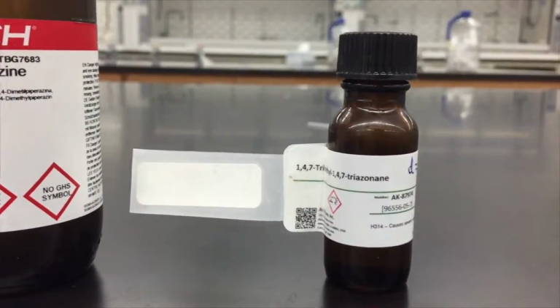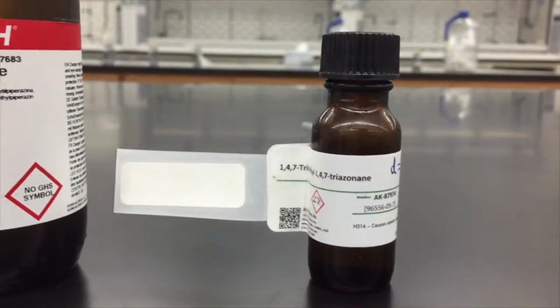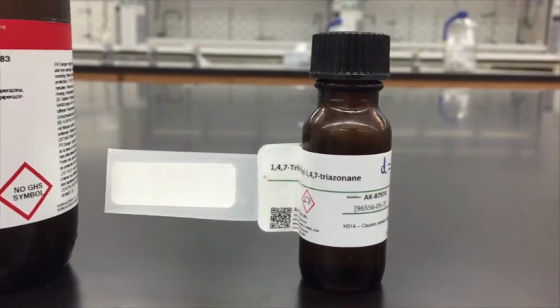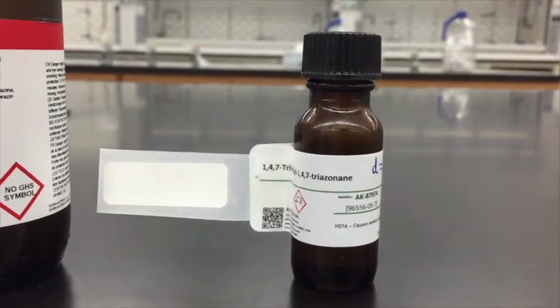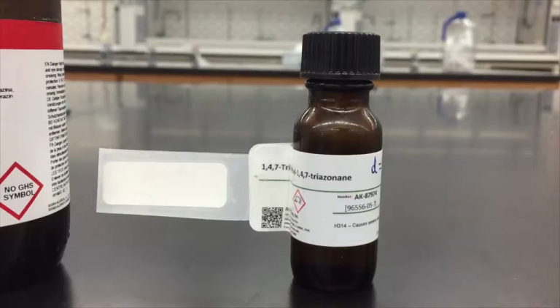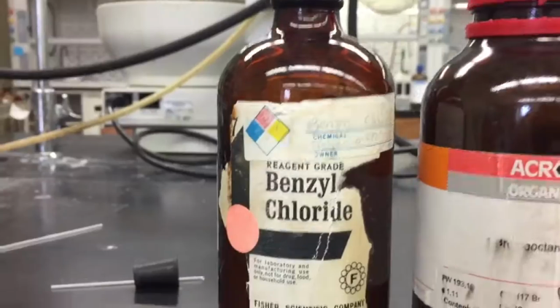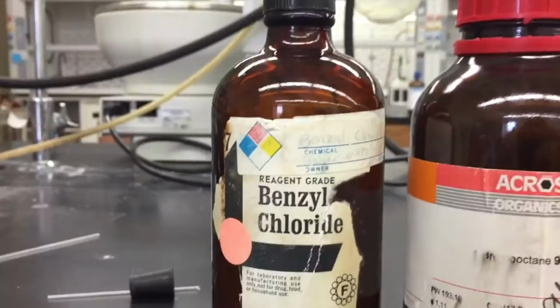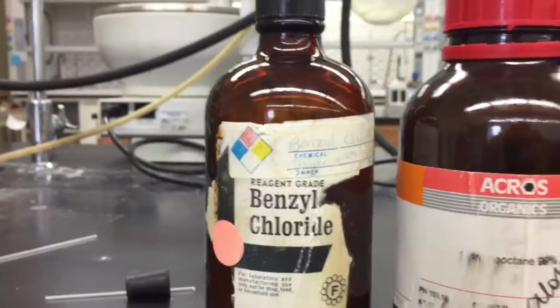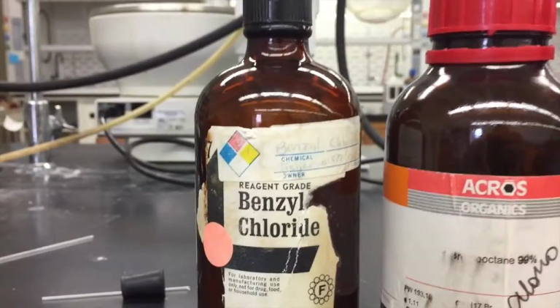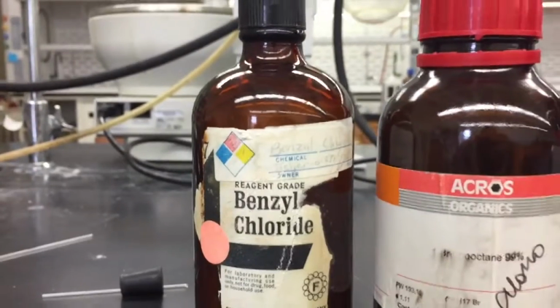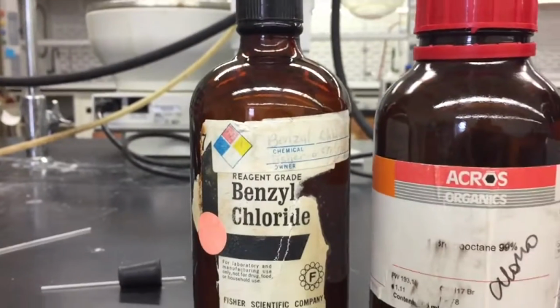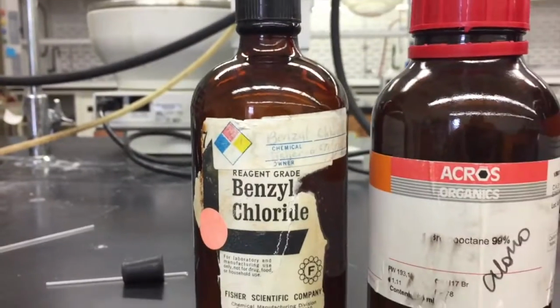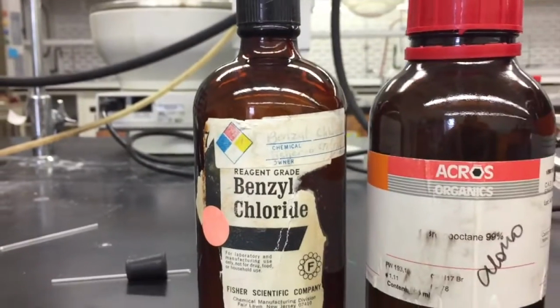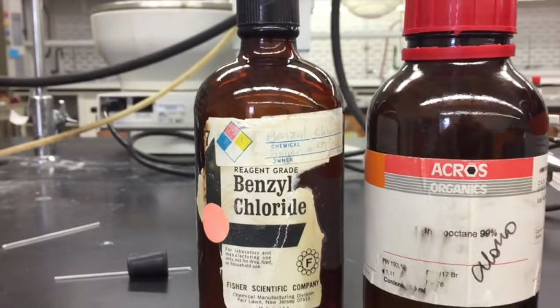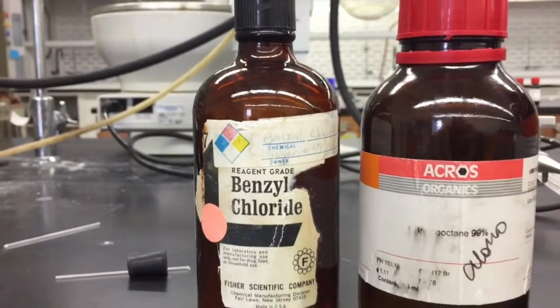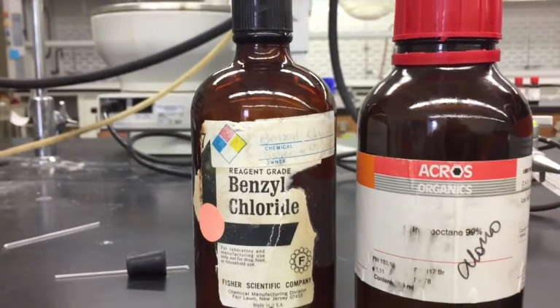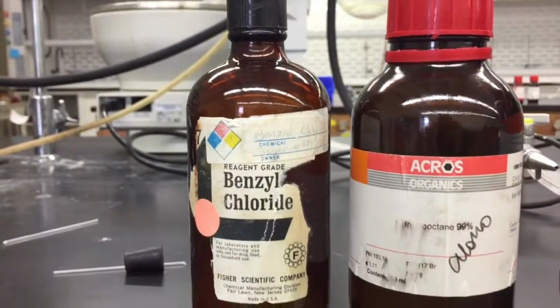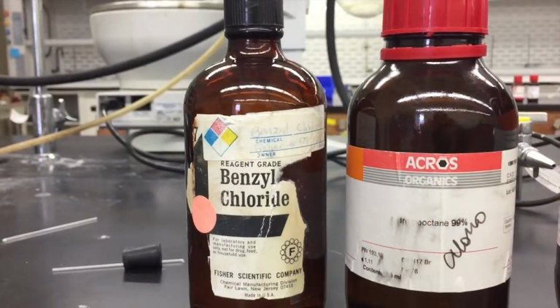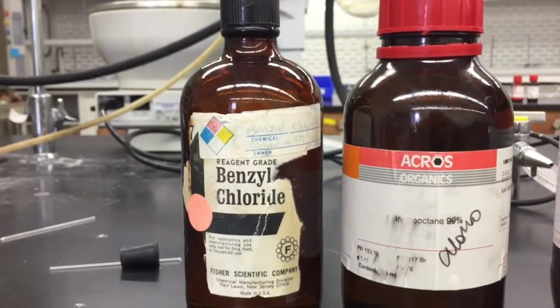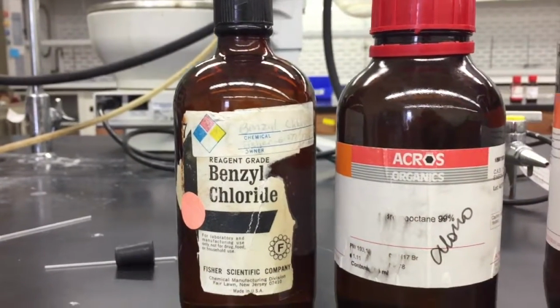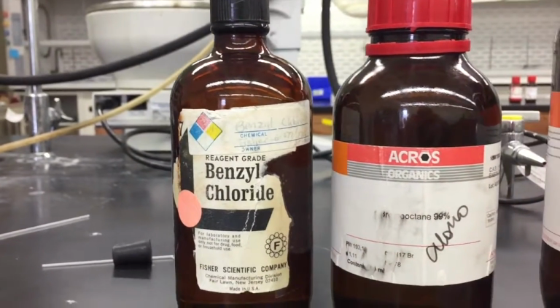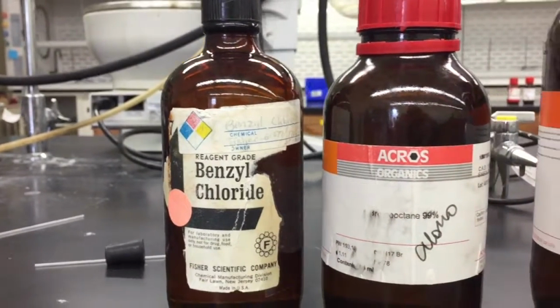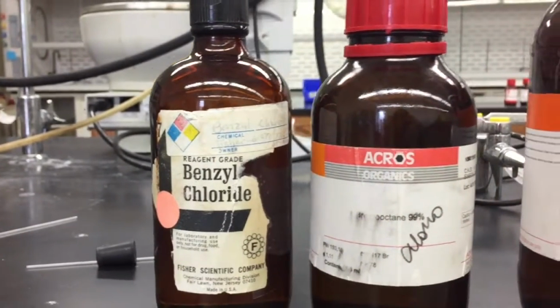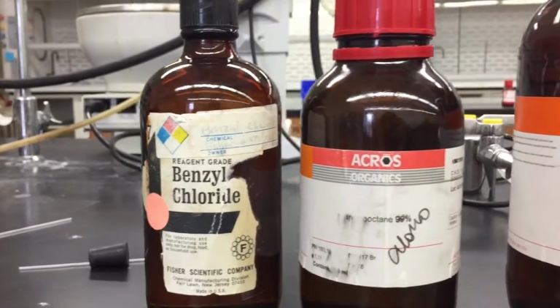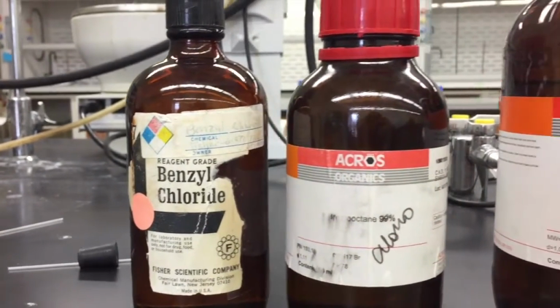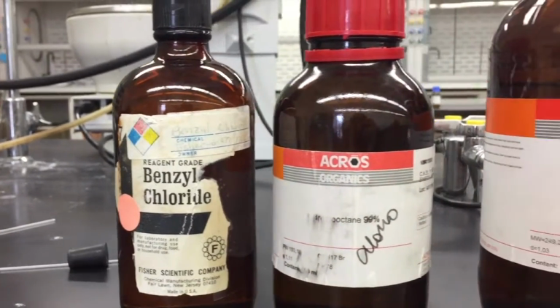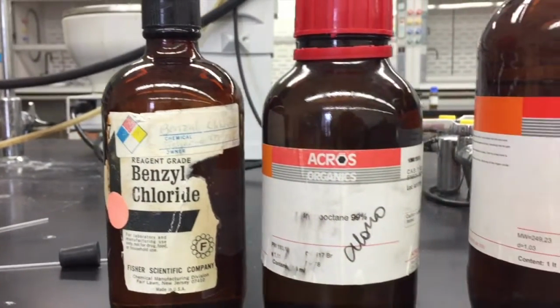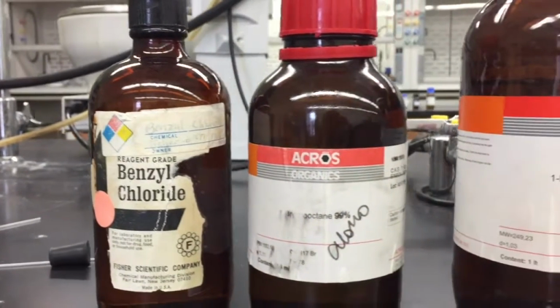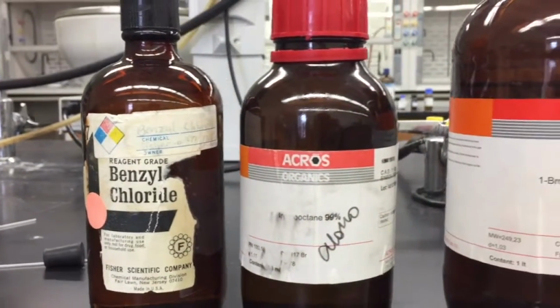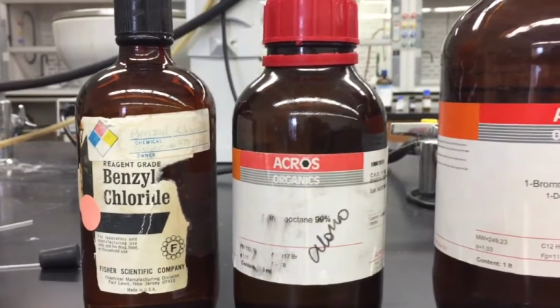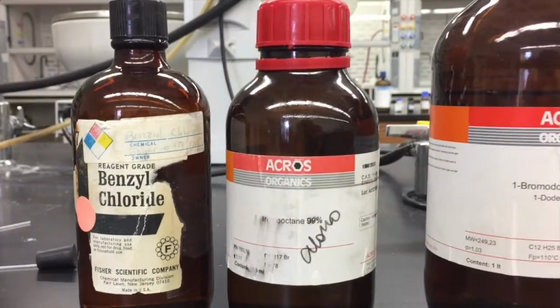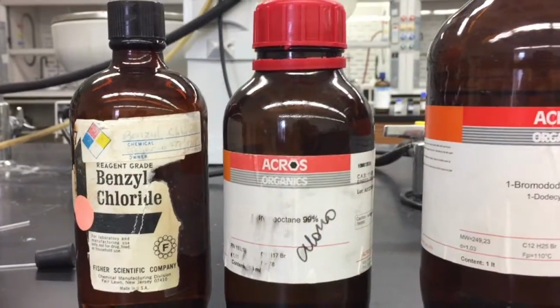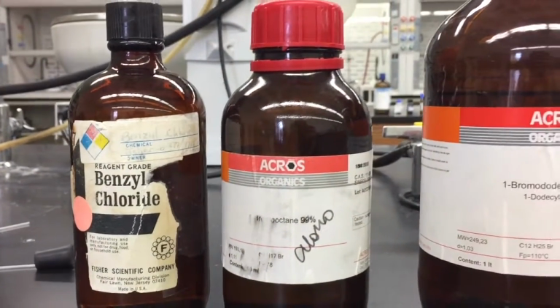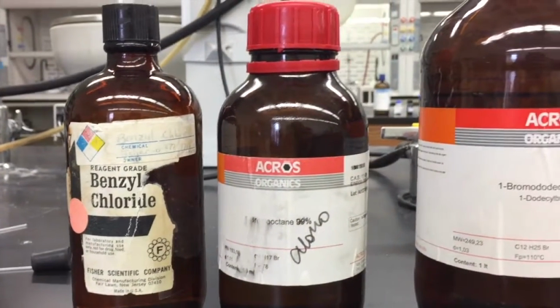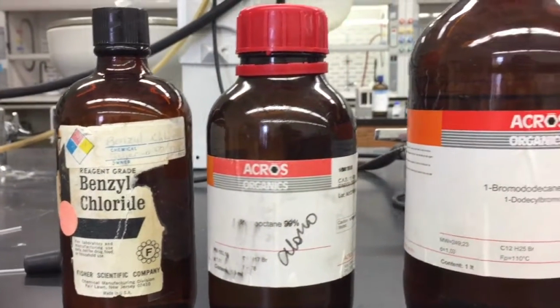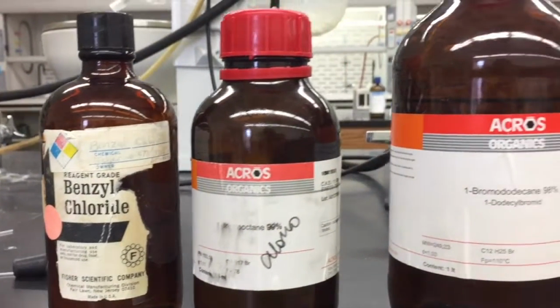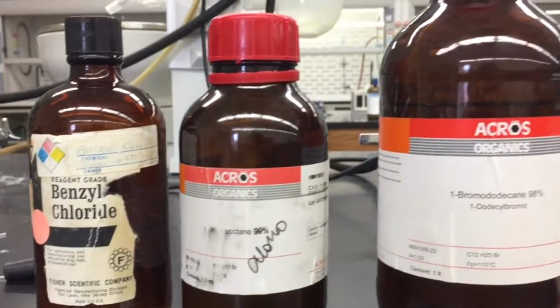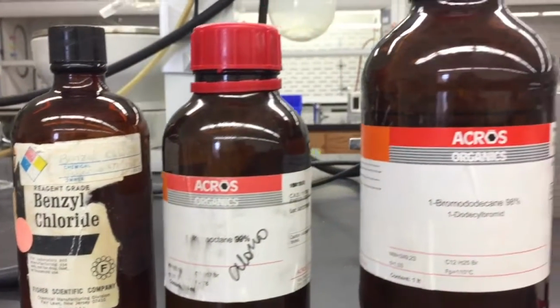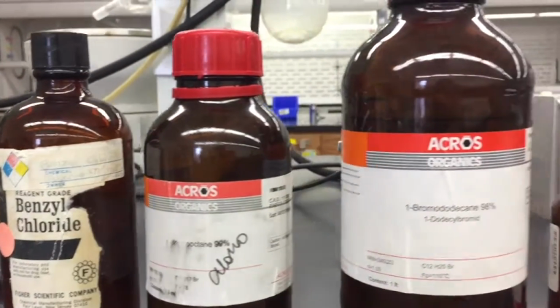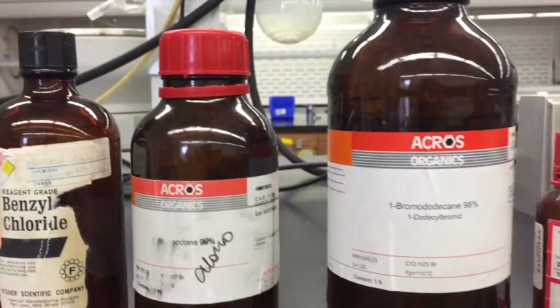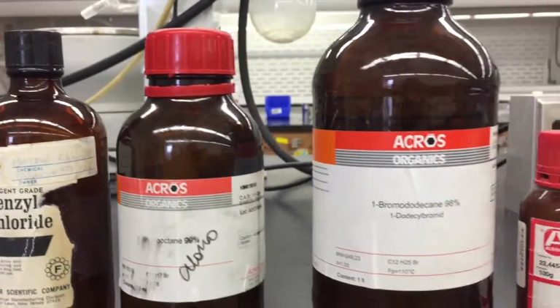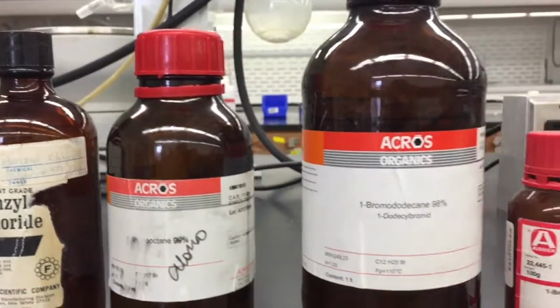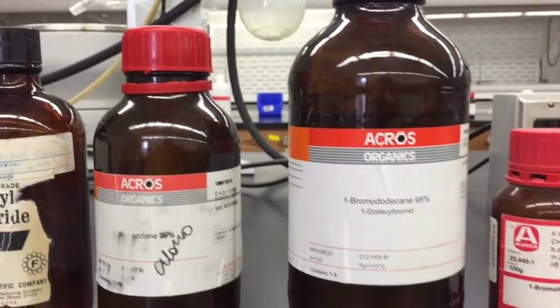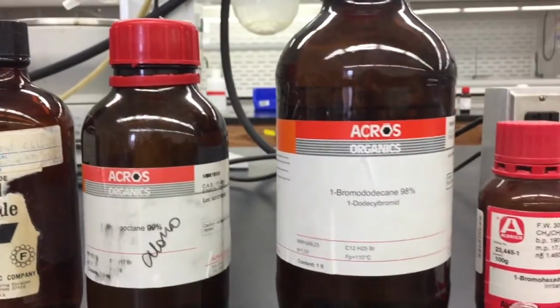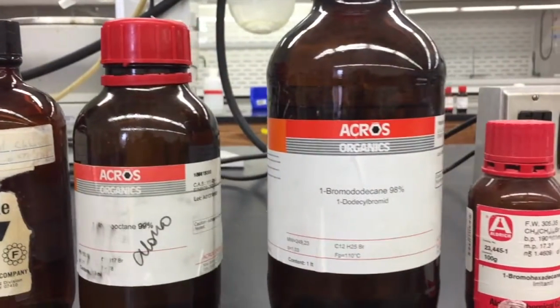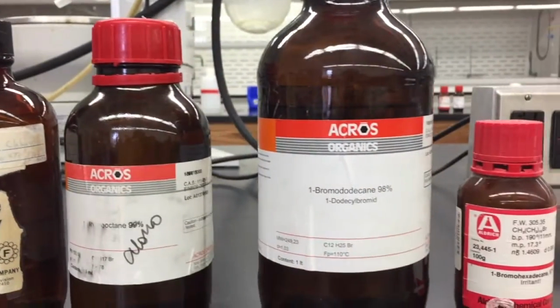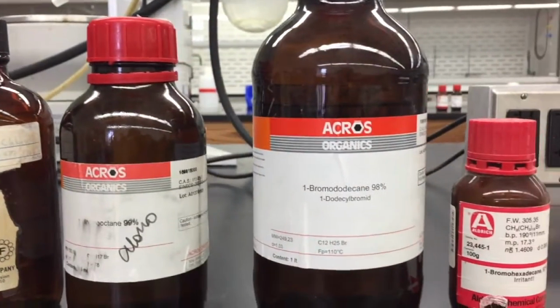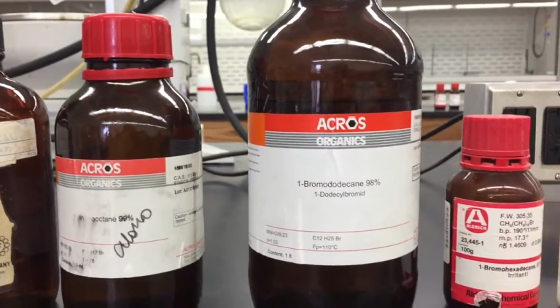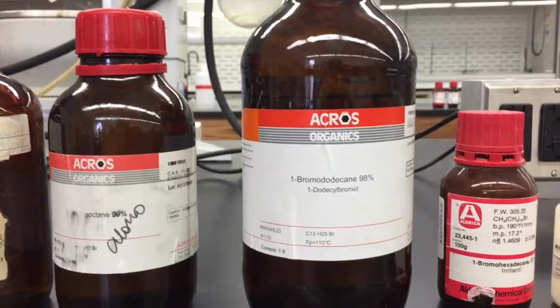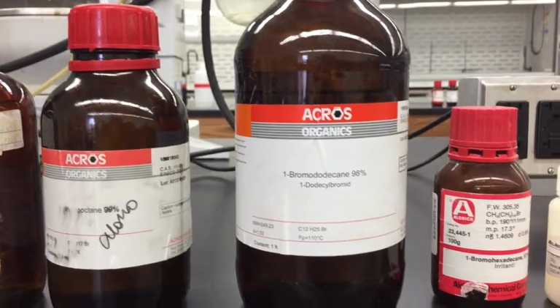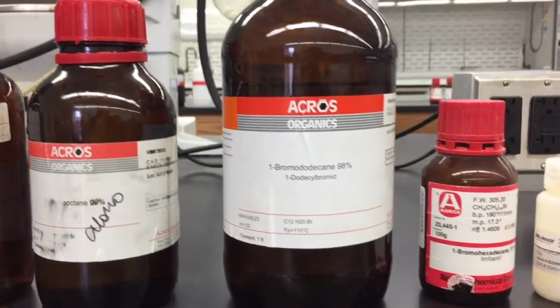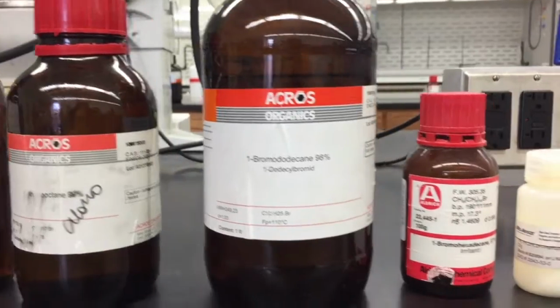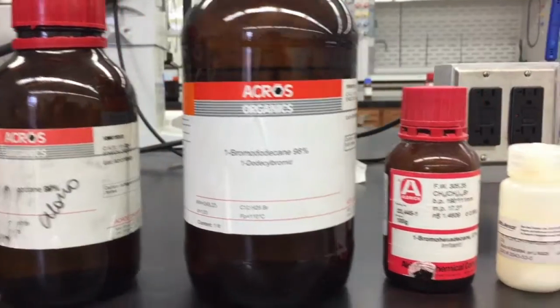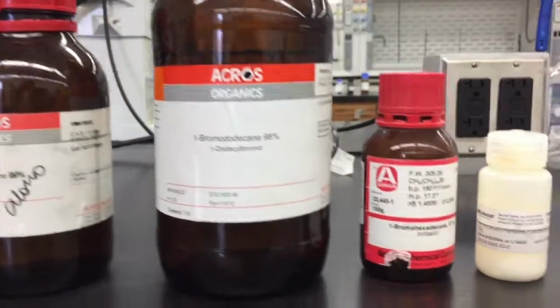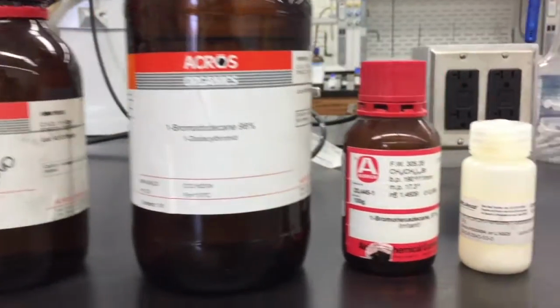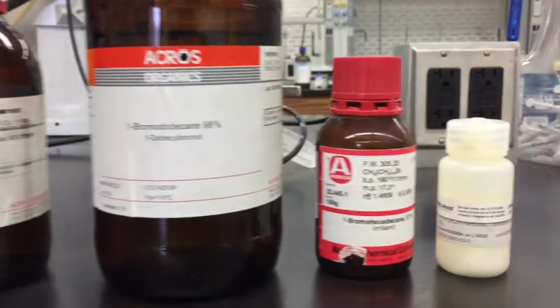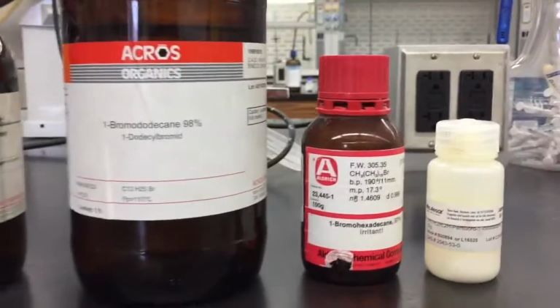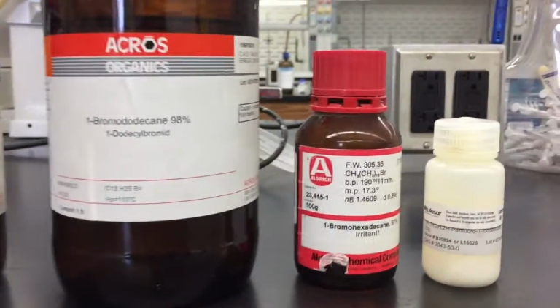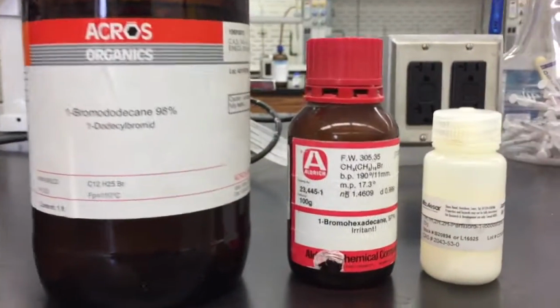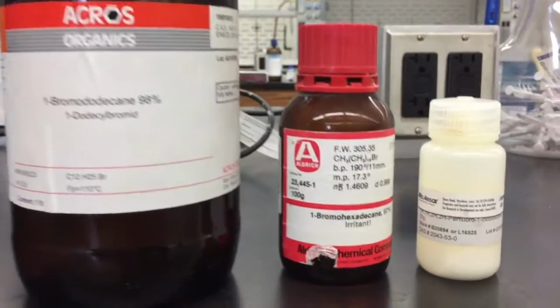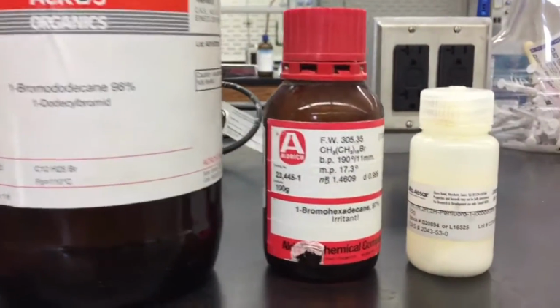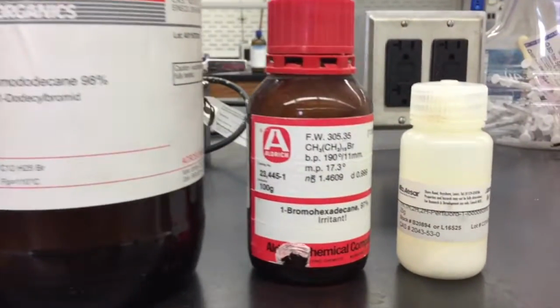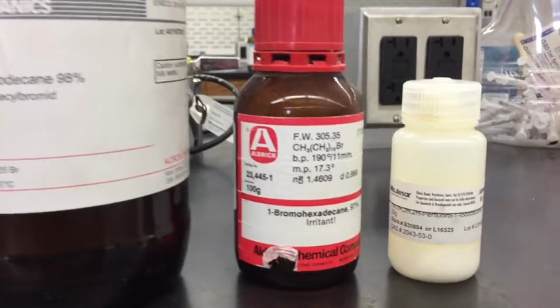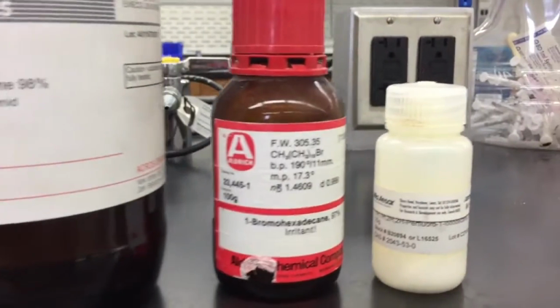The alcohalides utilized are benzoyl chloride, bromo-octane, bromo-dodecane, bromo-hexadecane, and perfluoro-iododecane.